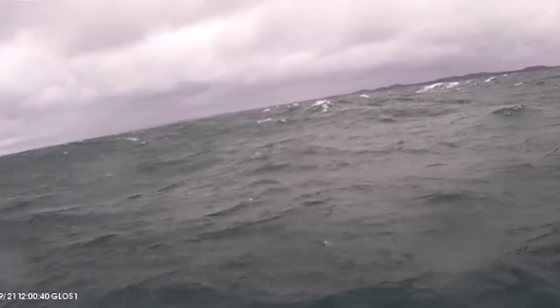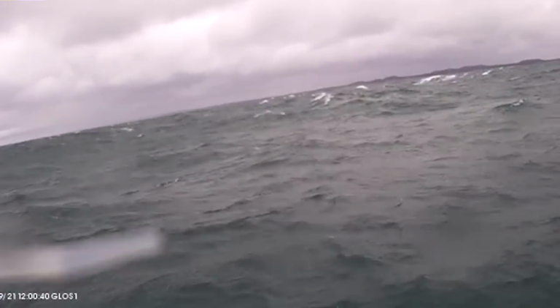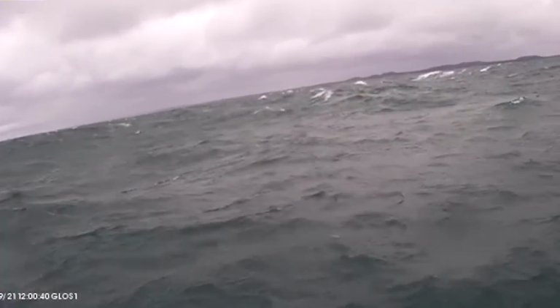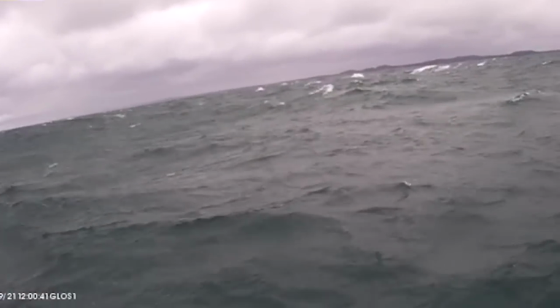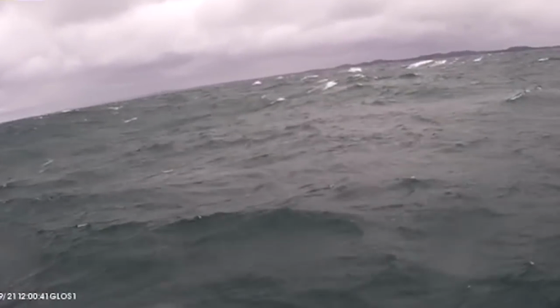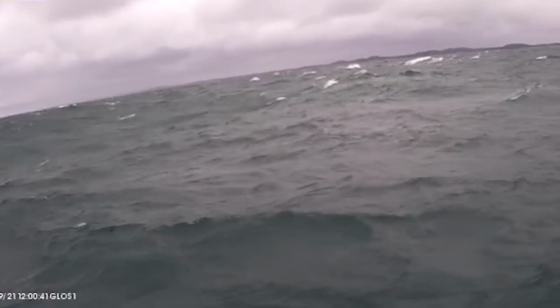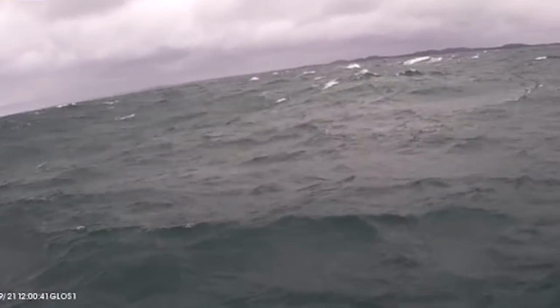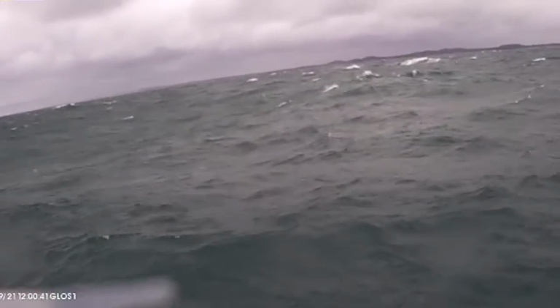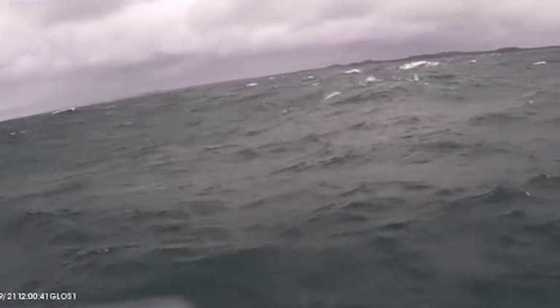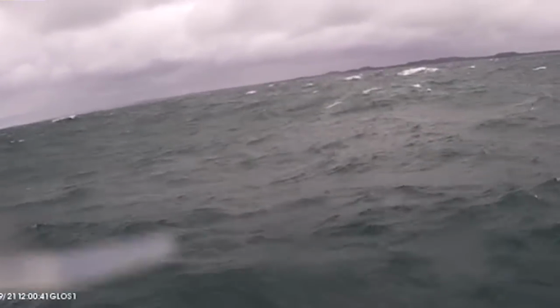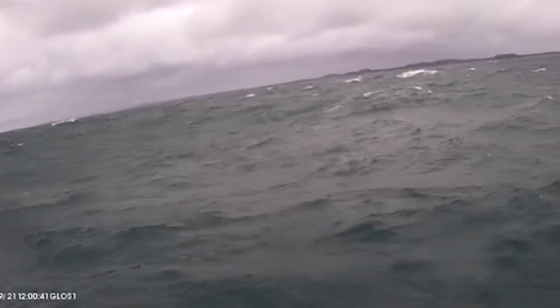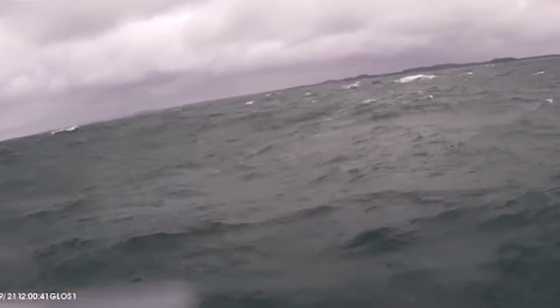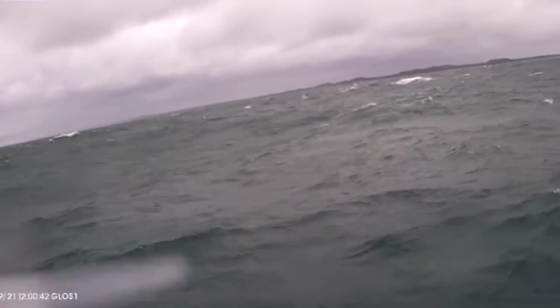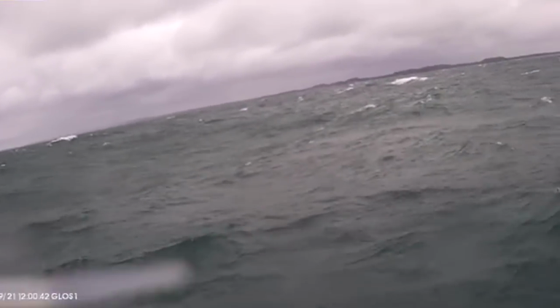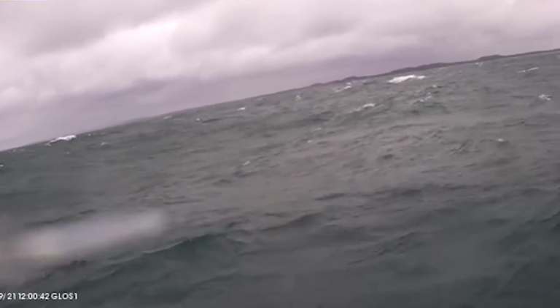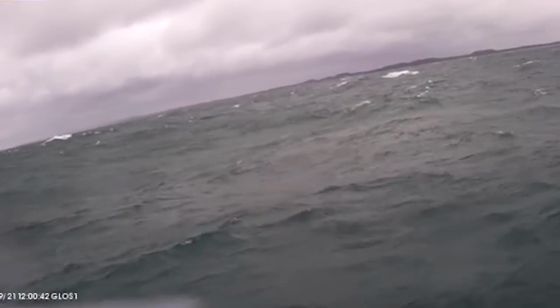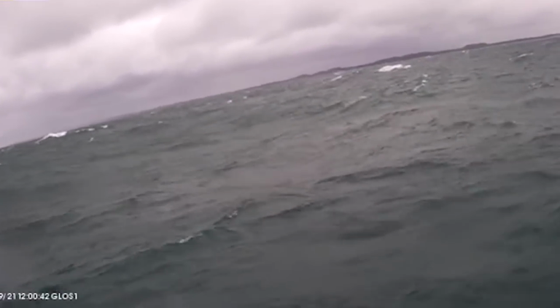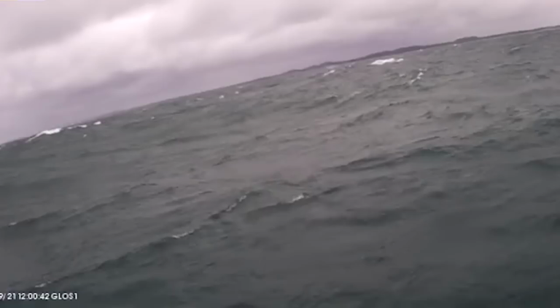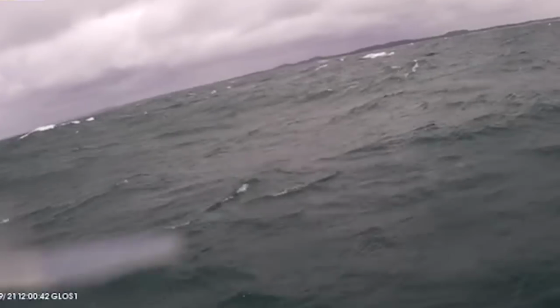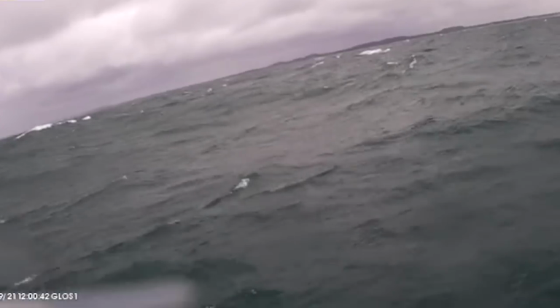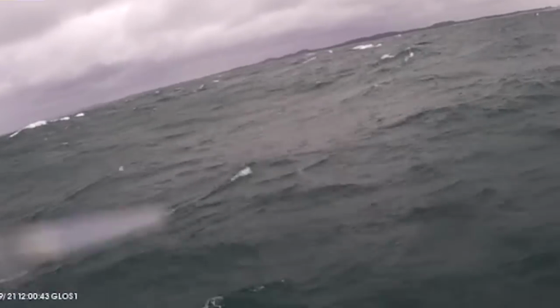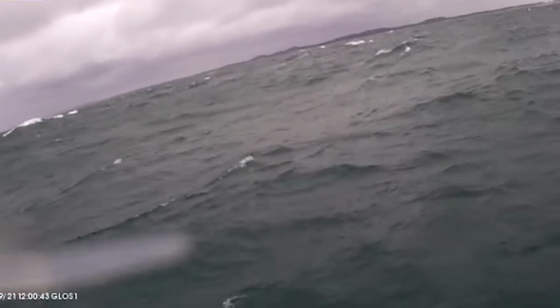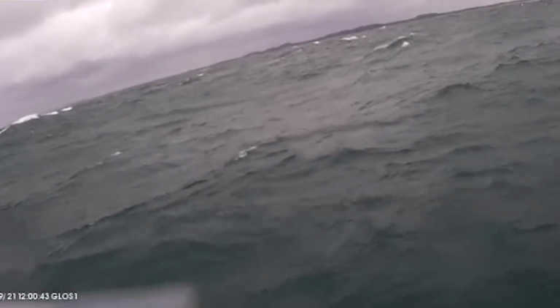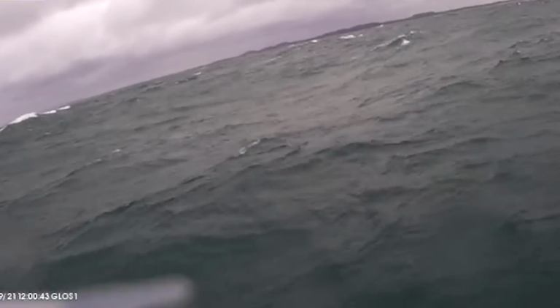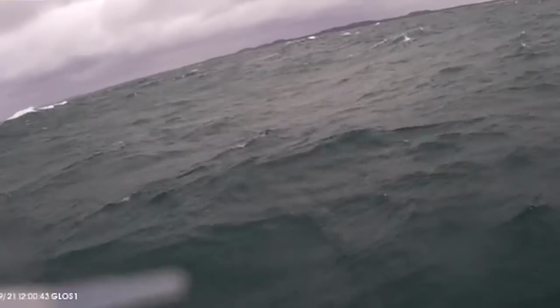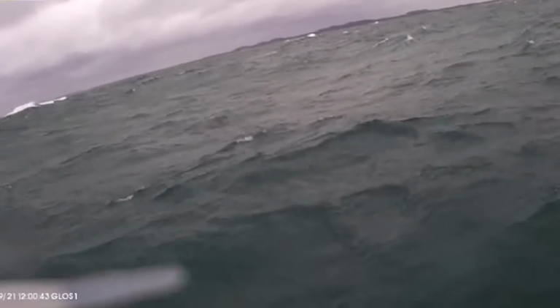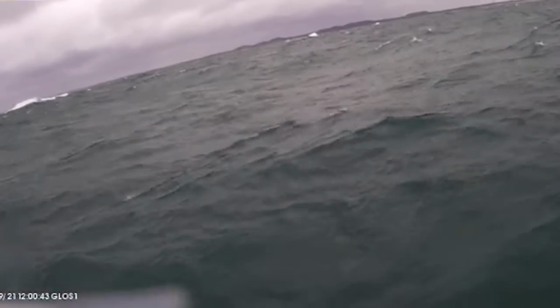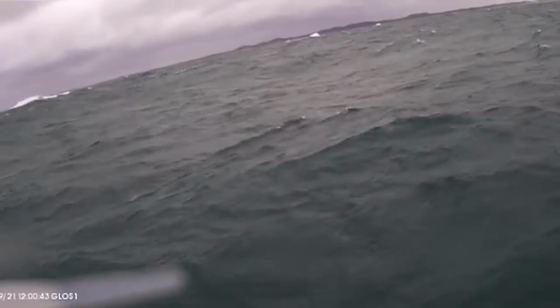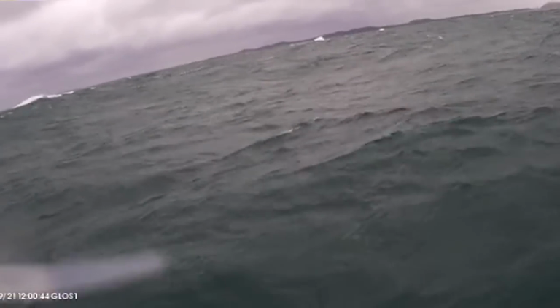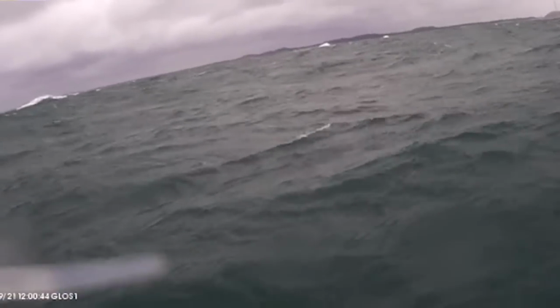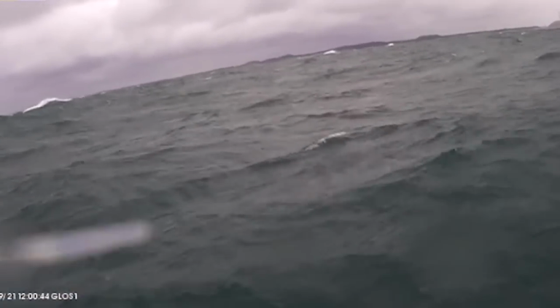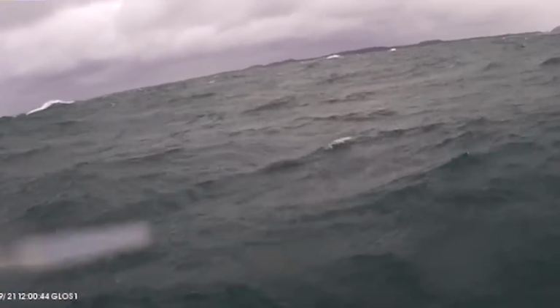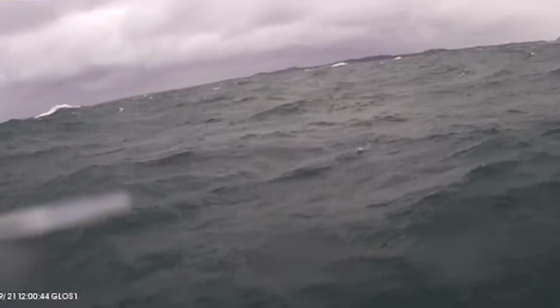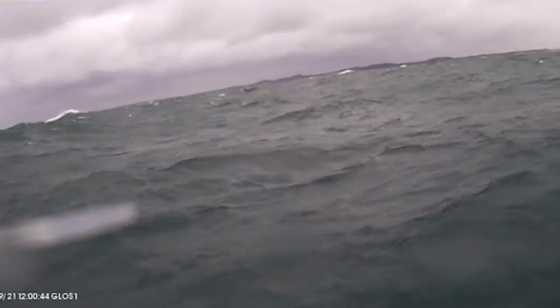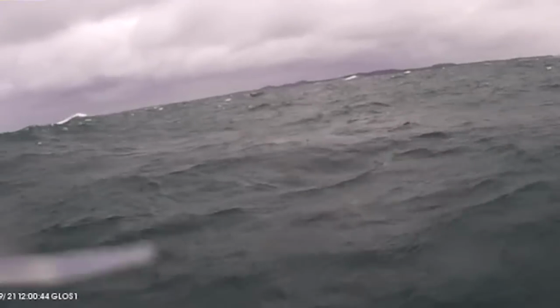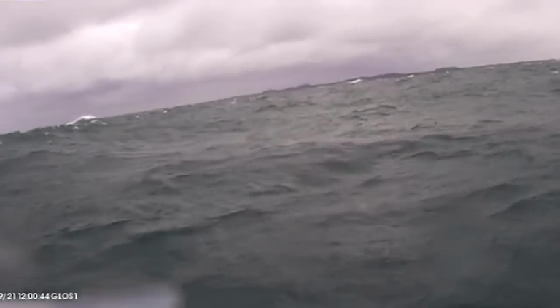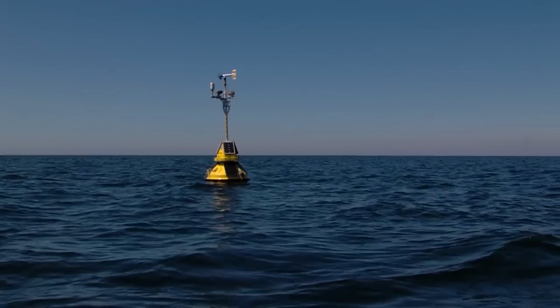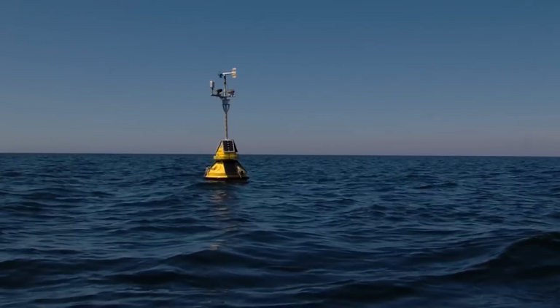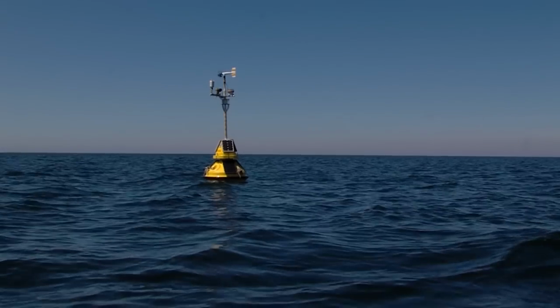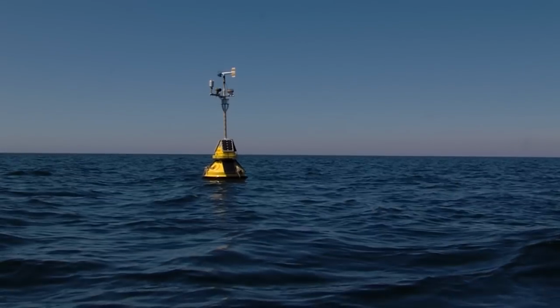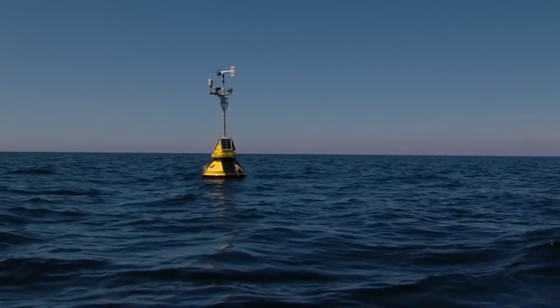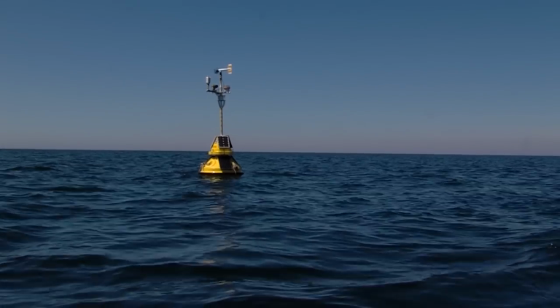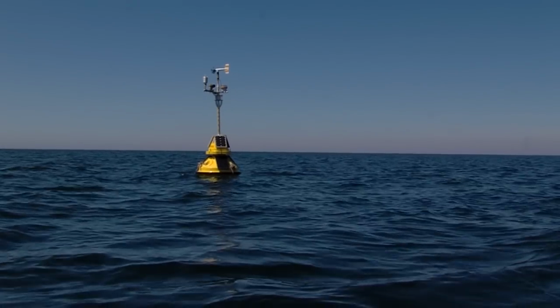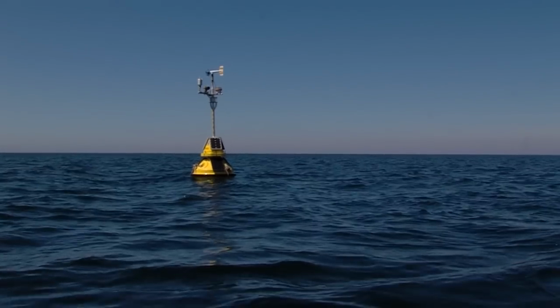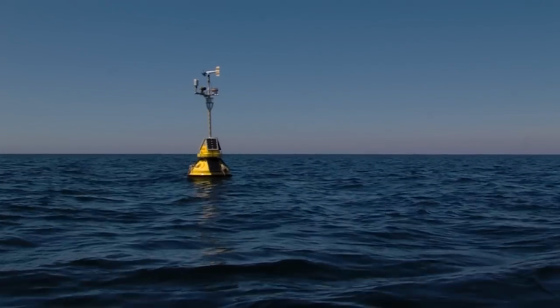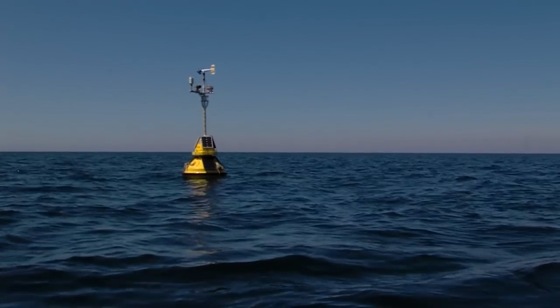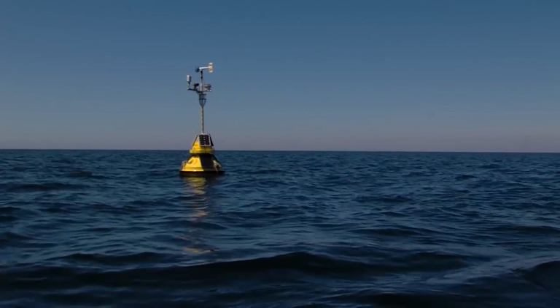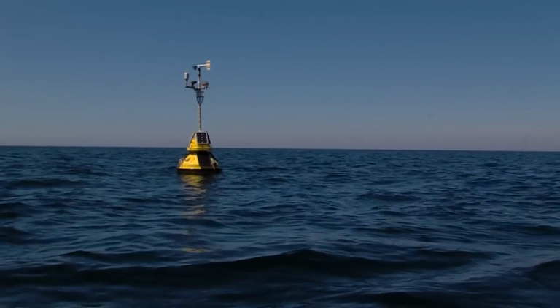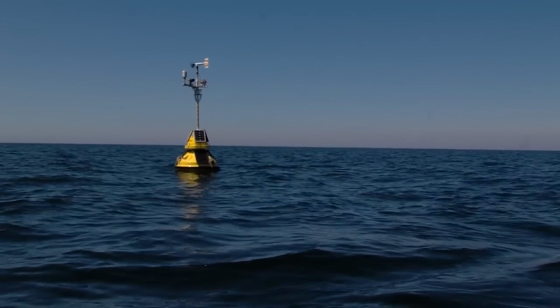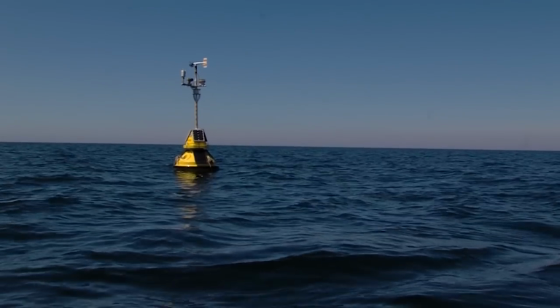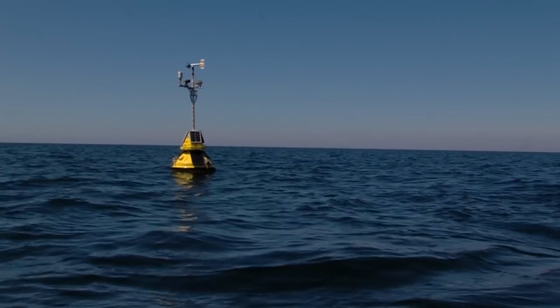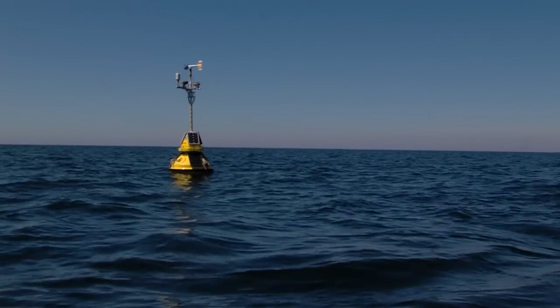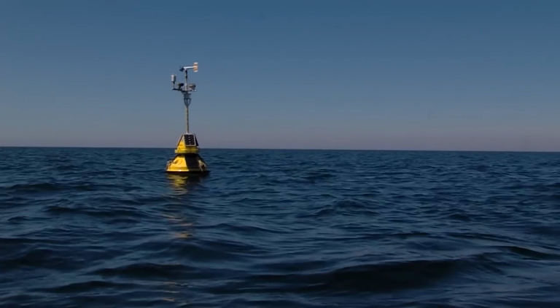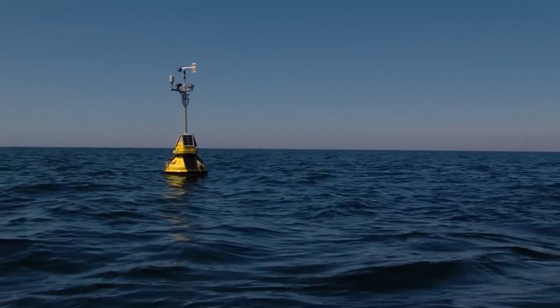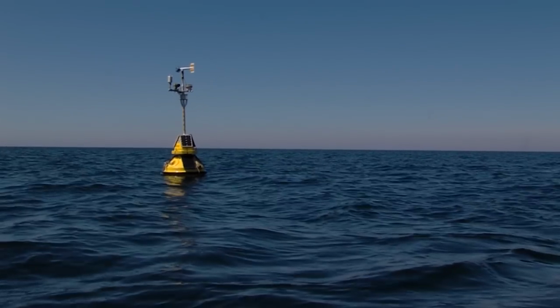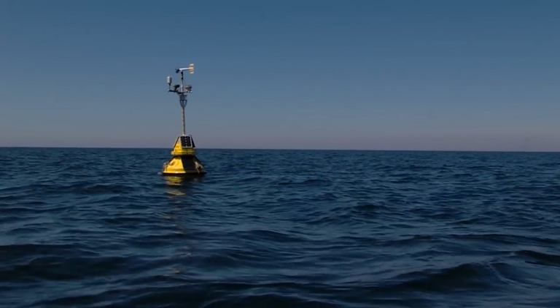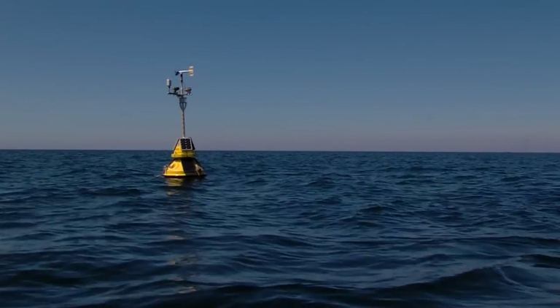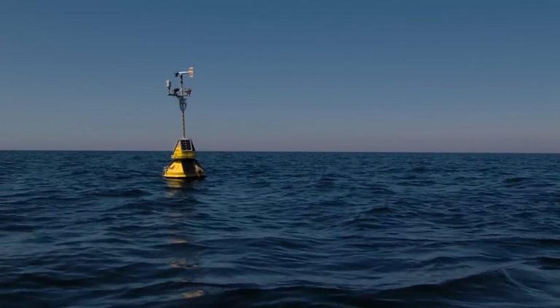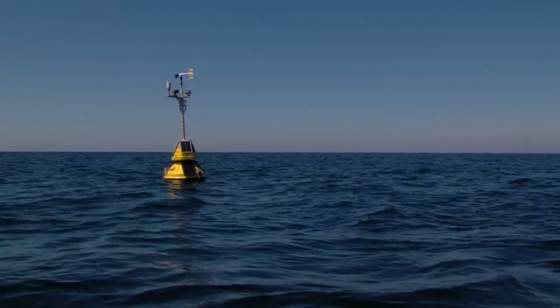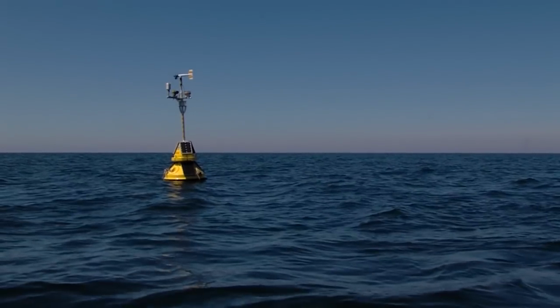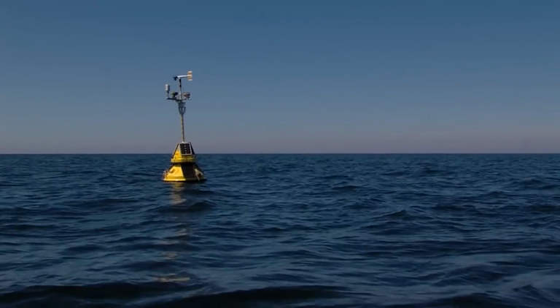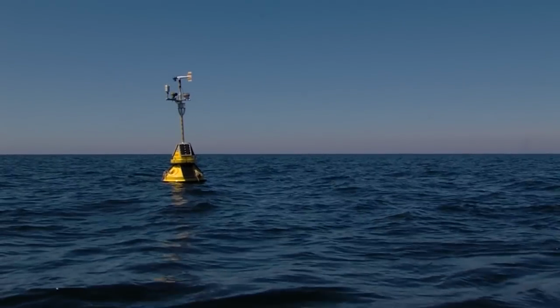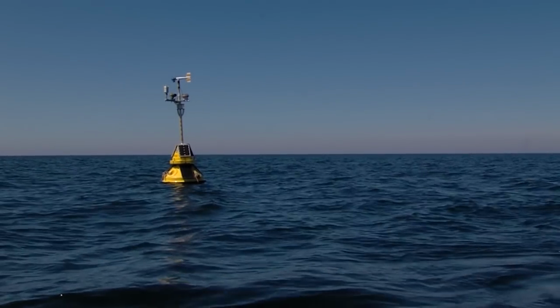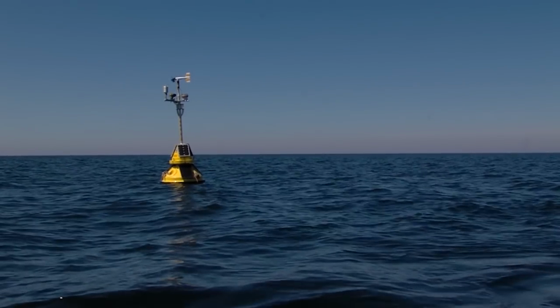People can really relate to the image — they can see the wave heights, they can see how choppy it is, and it's just a really good reference on what's actually going on.